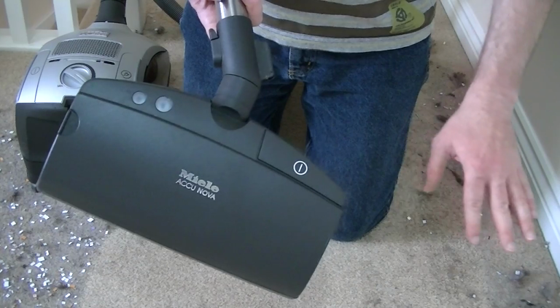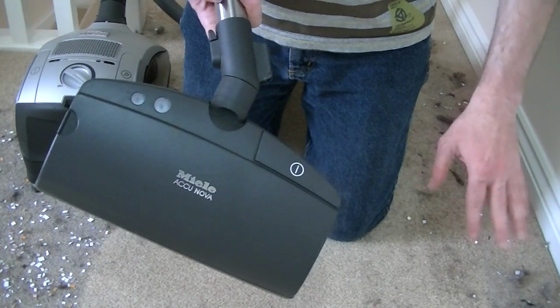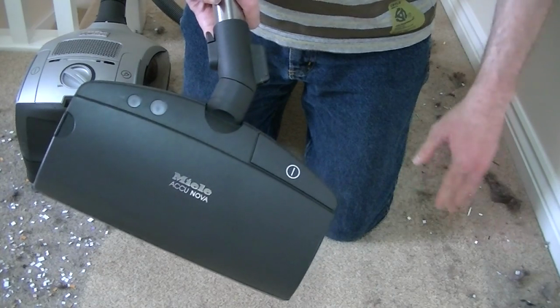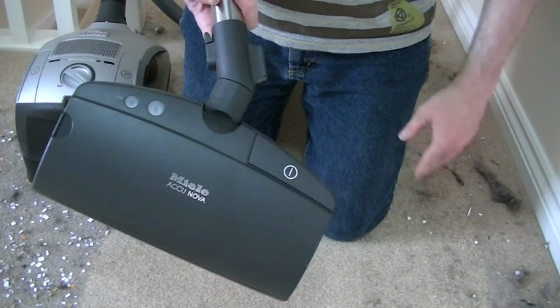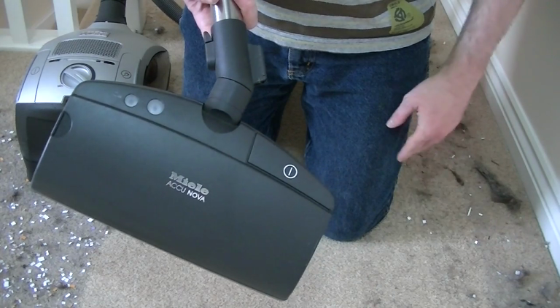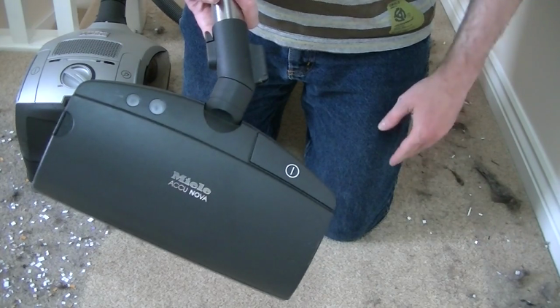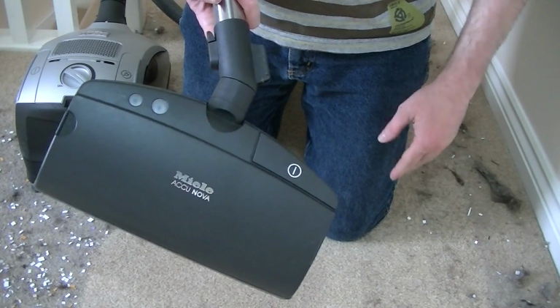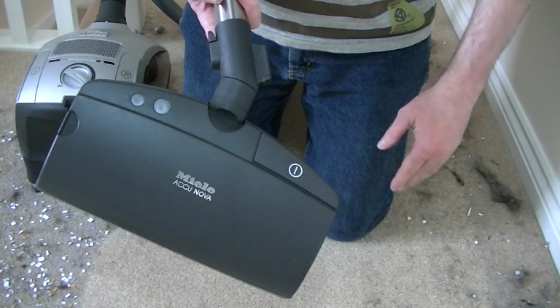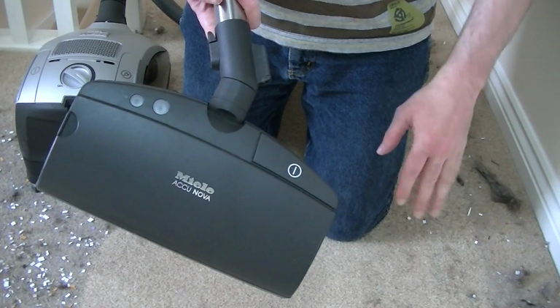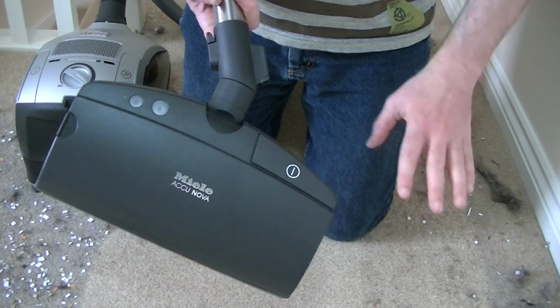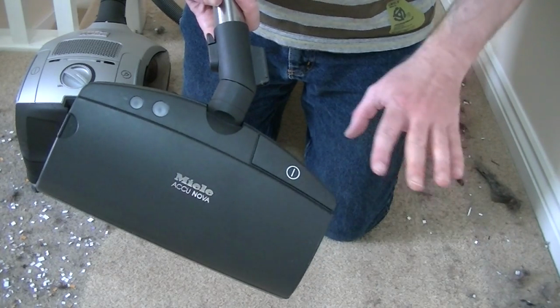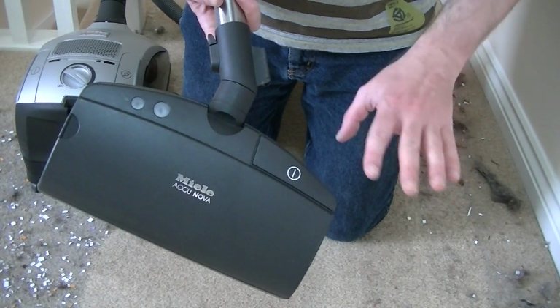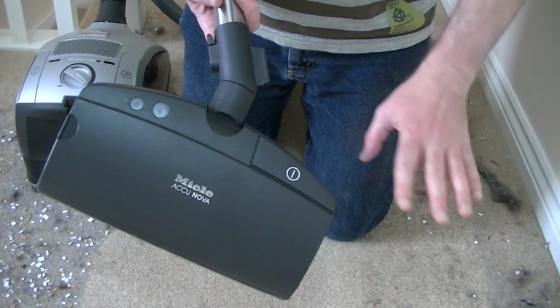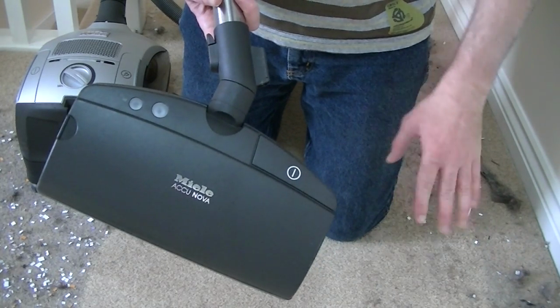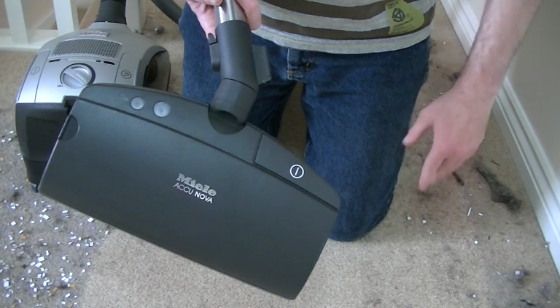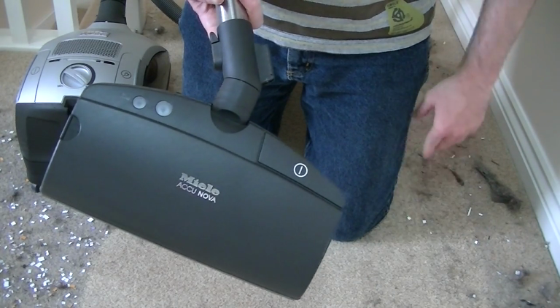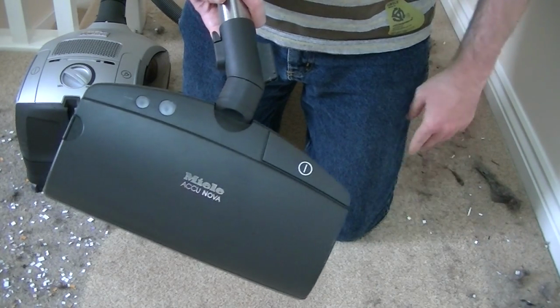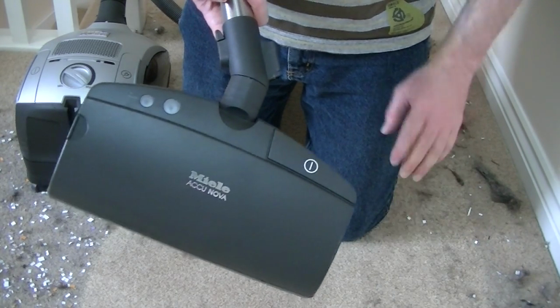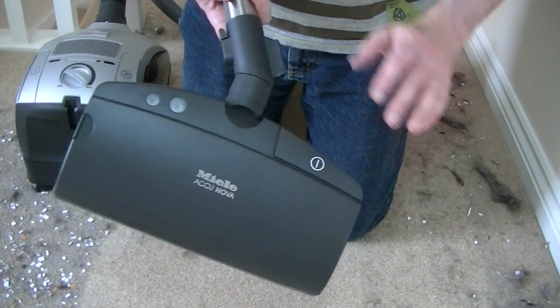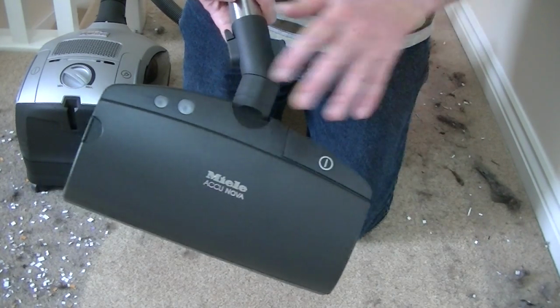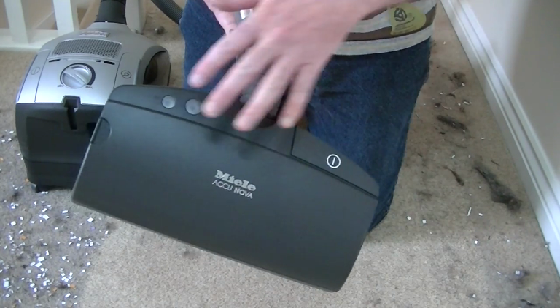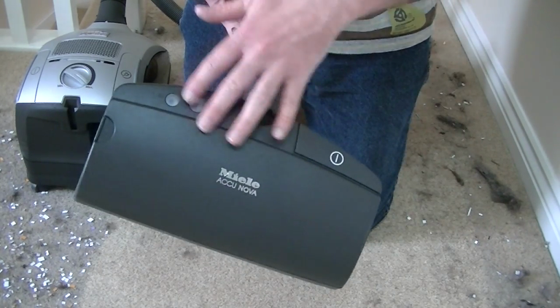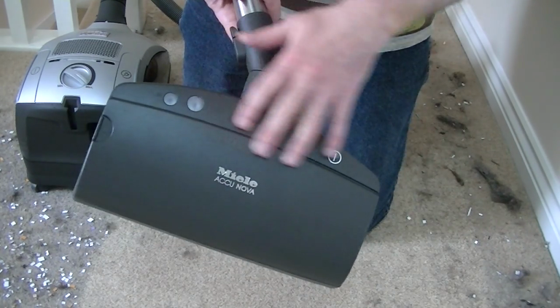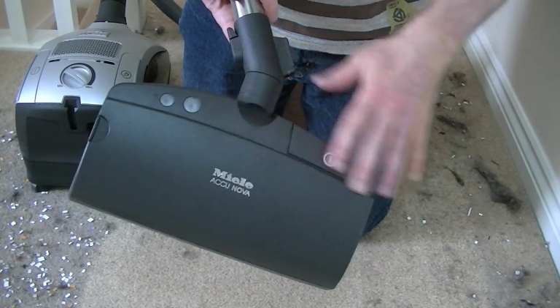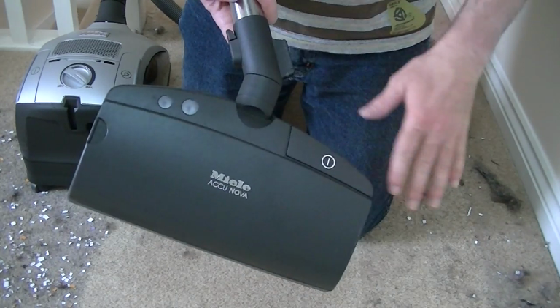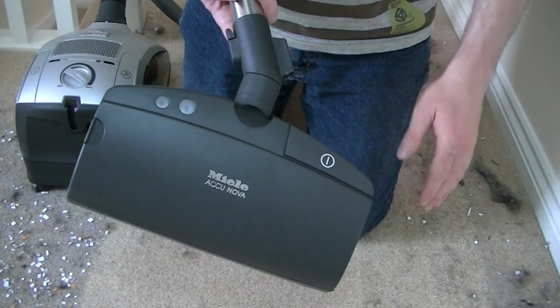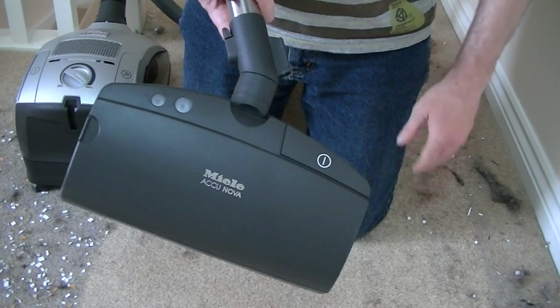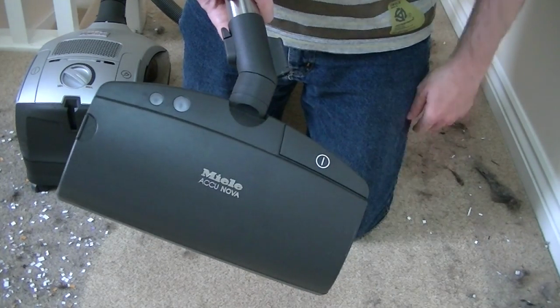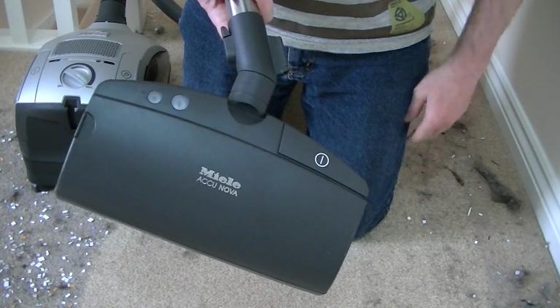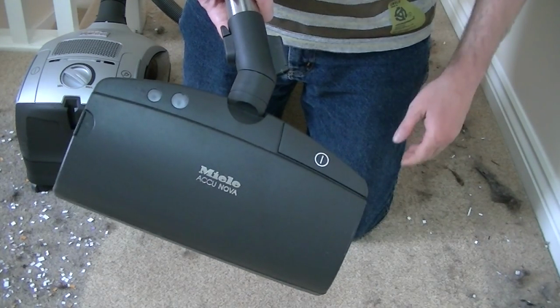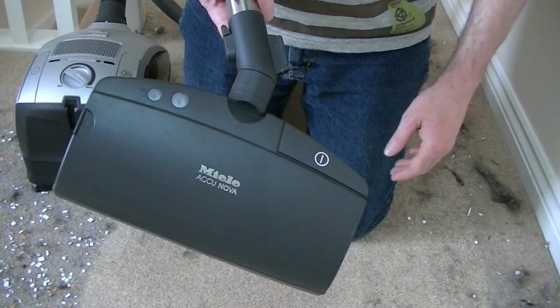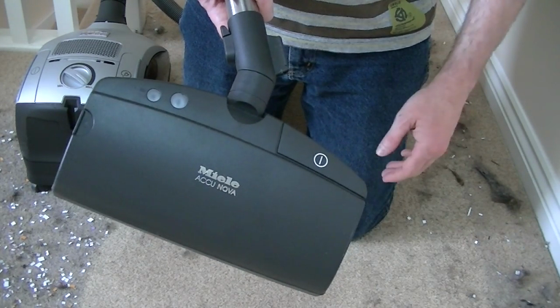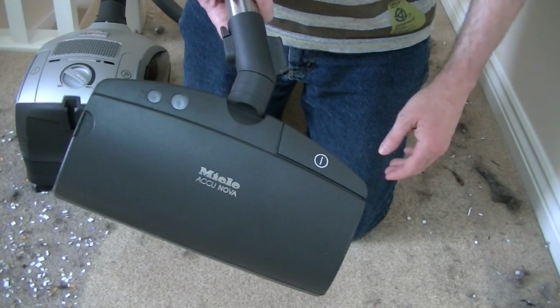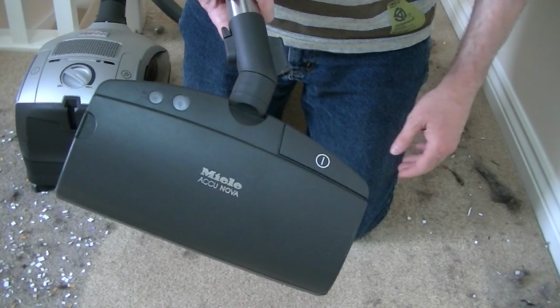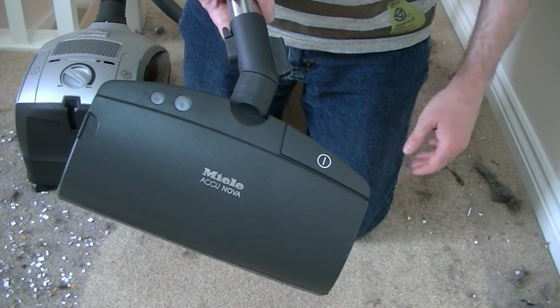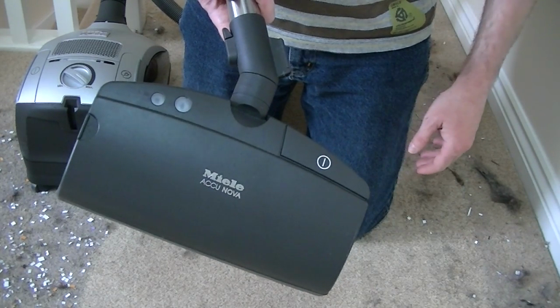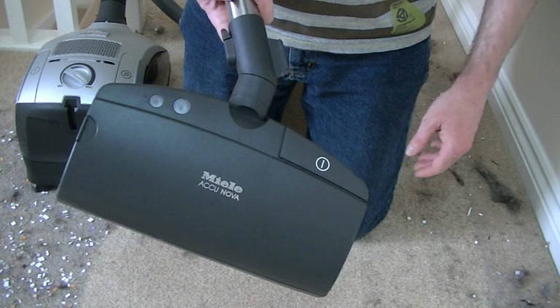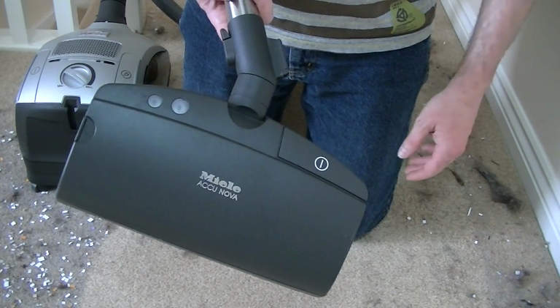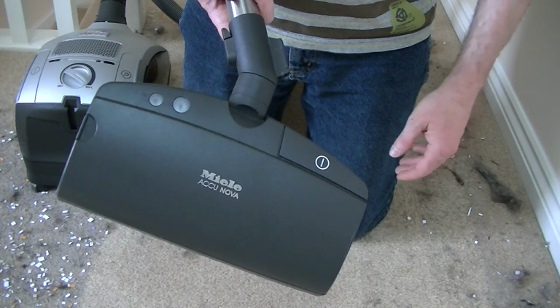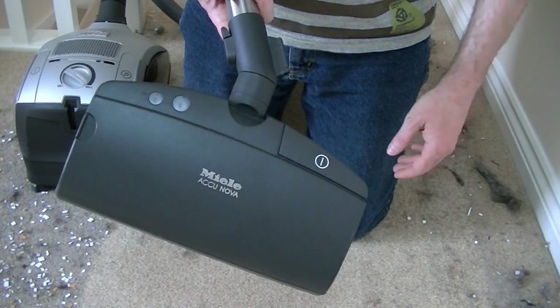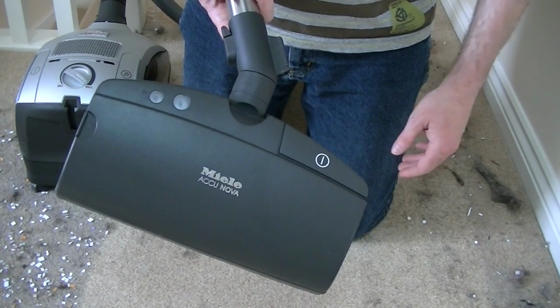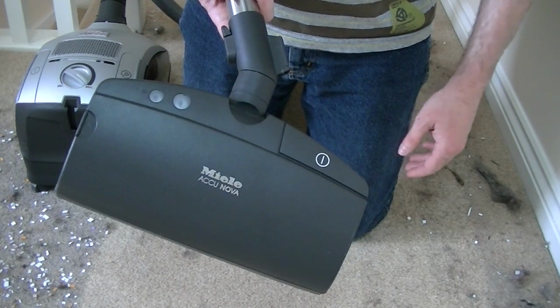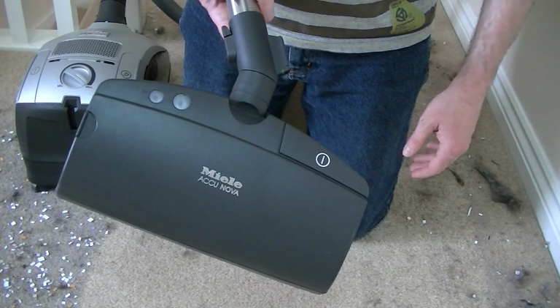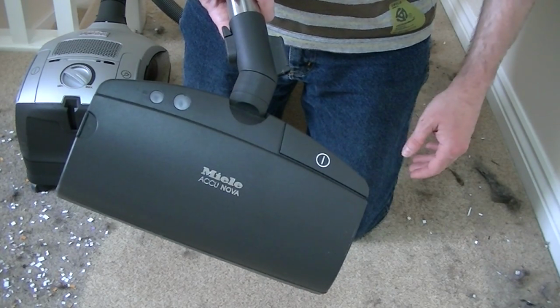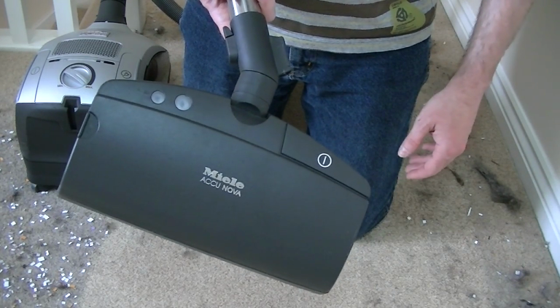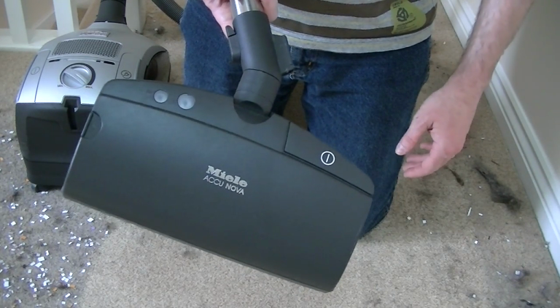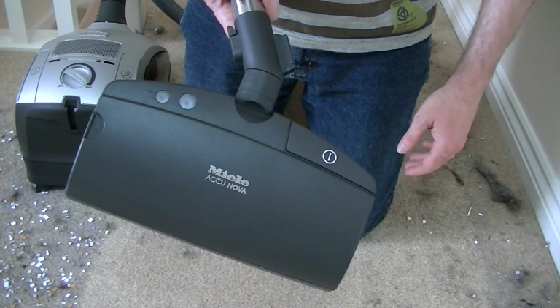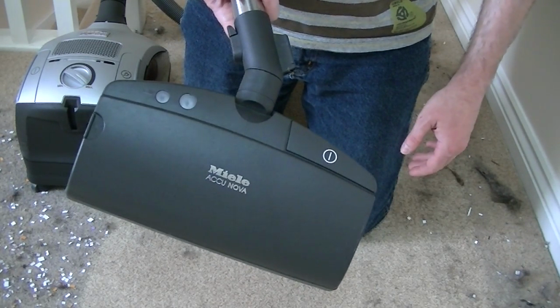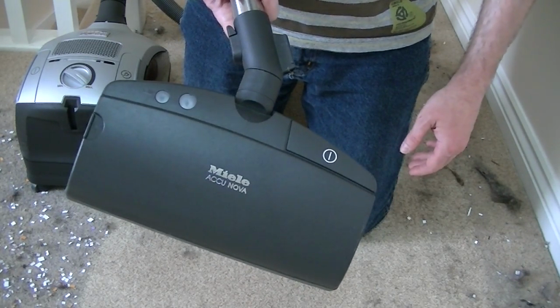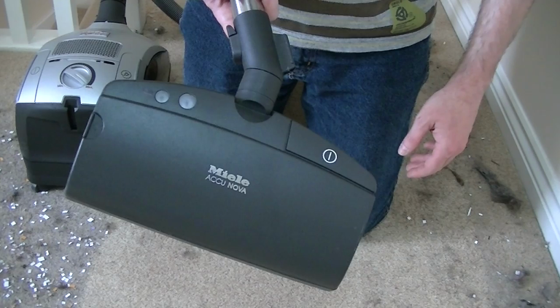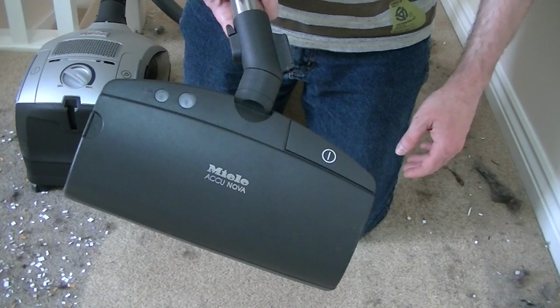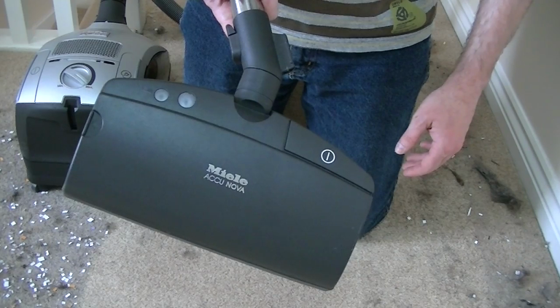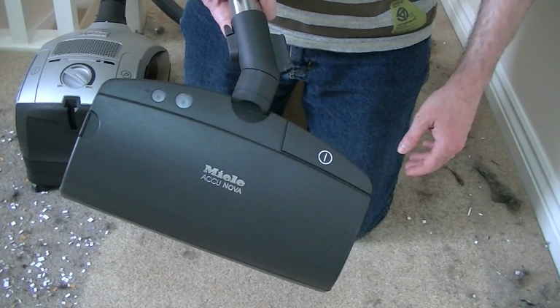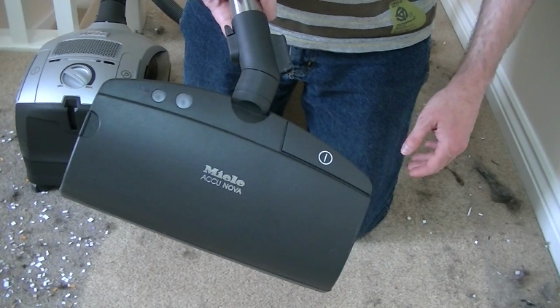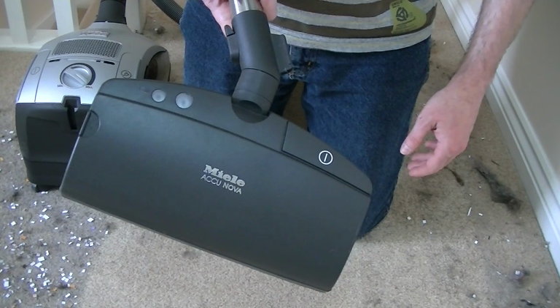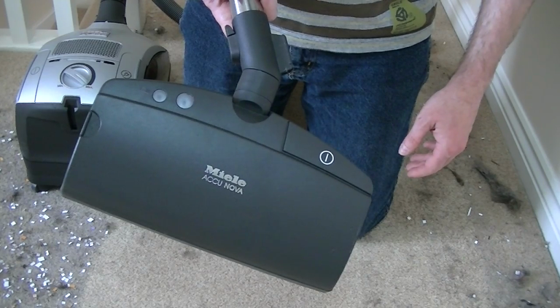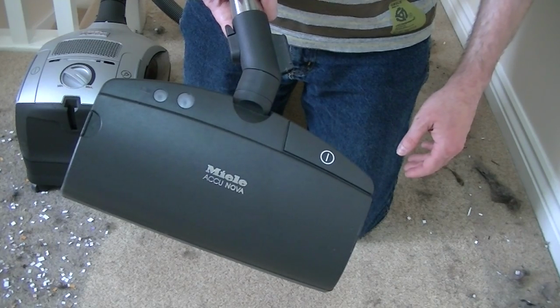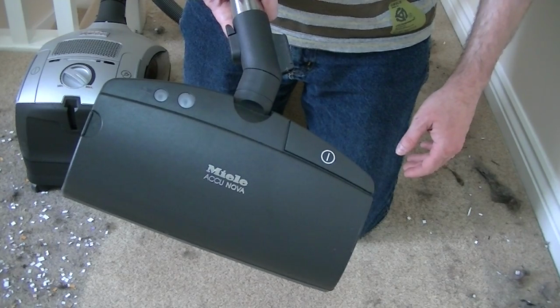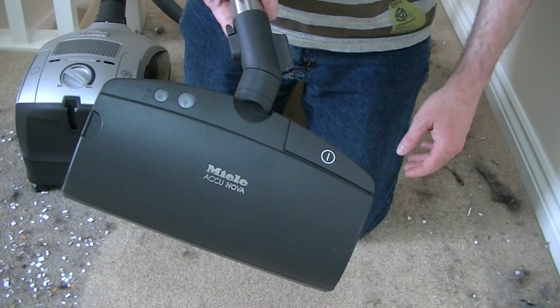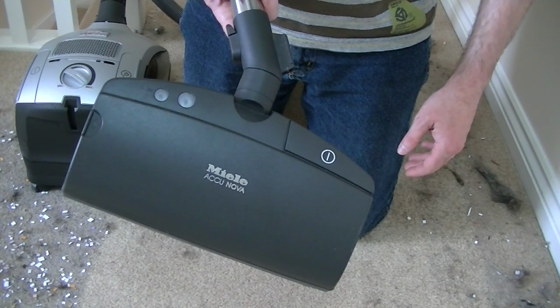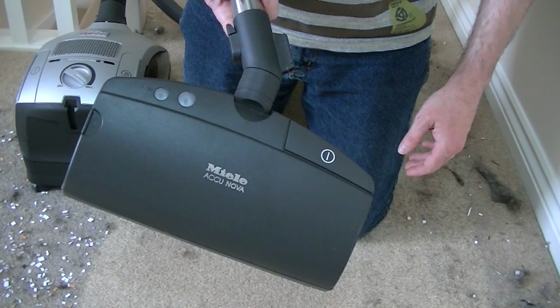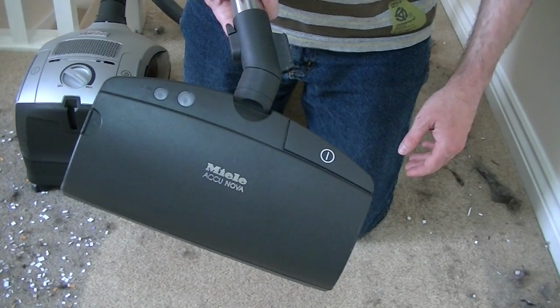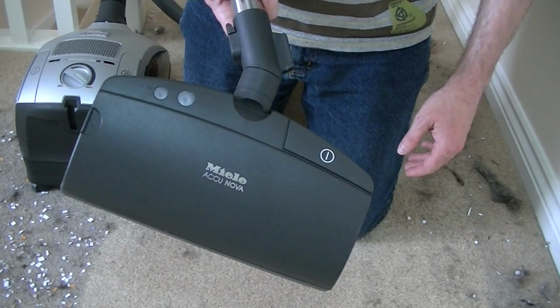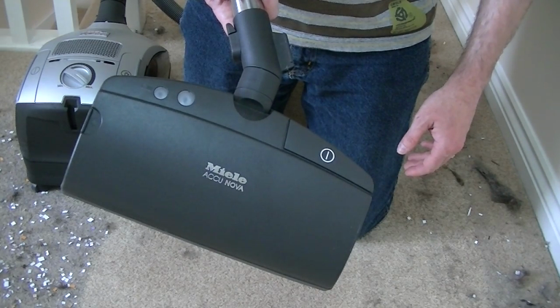I'm going to clear up the rest of this mess using the Acunova head and the Miele Hybrid on battery power alone.